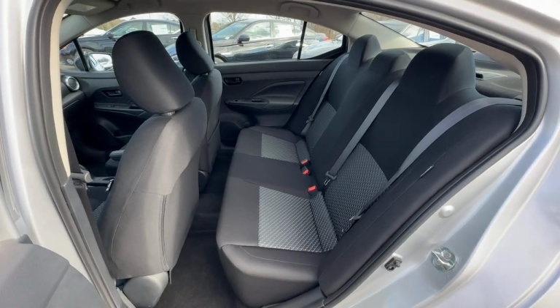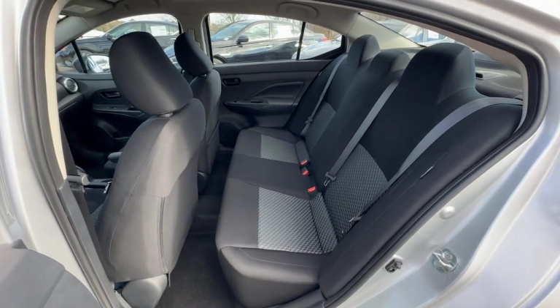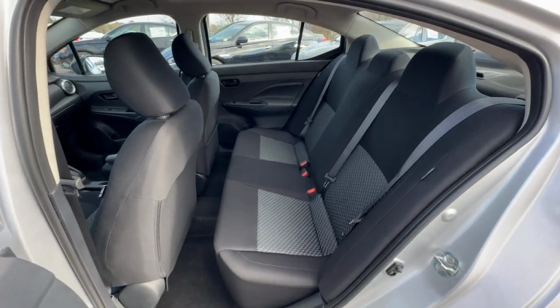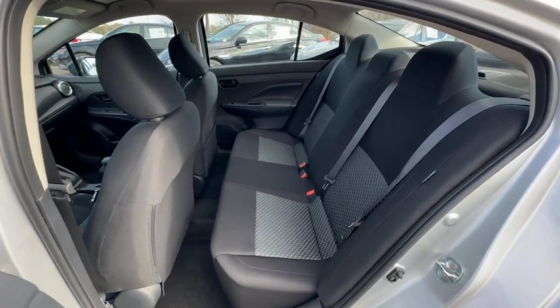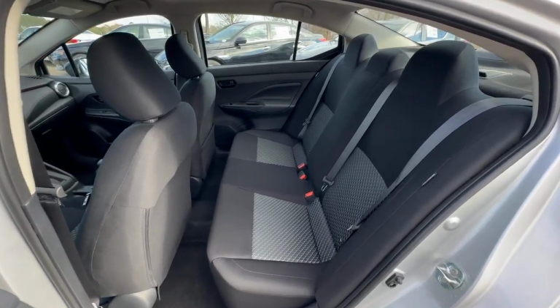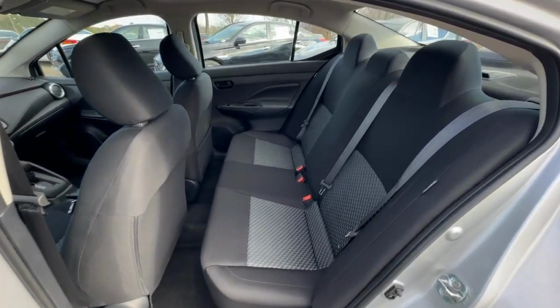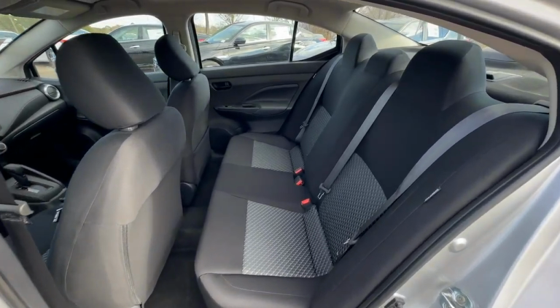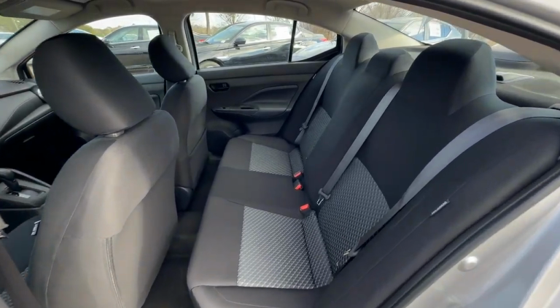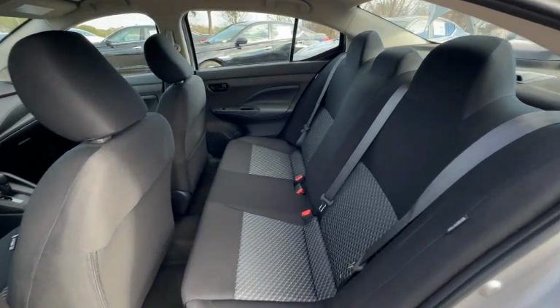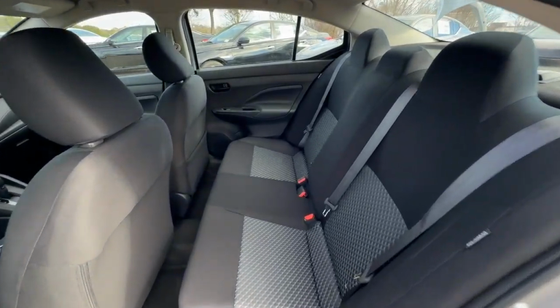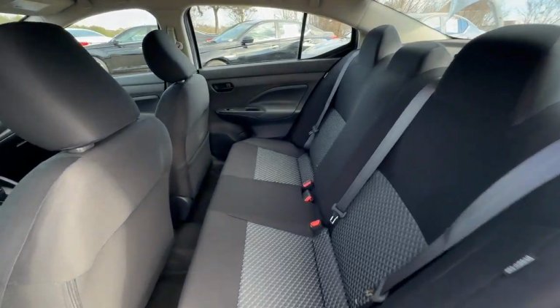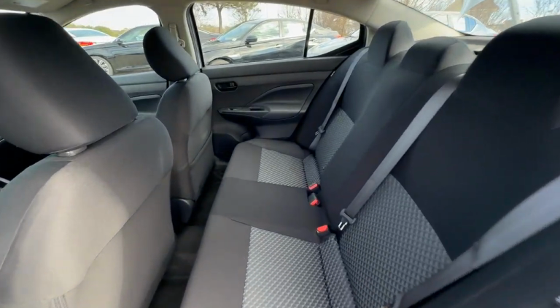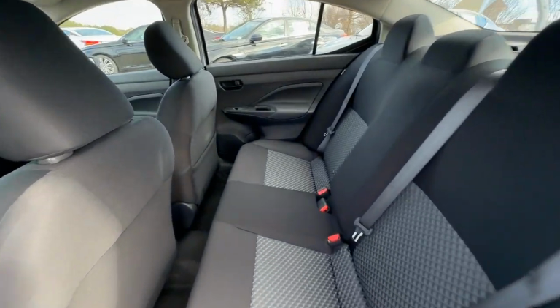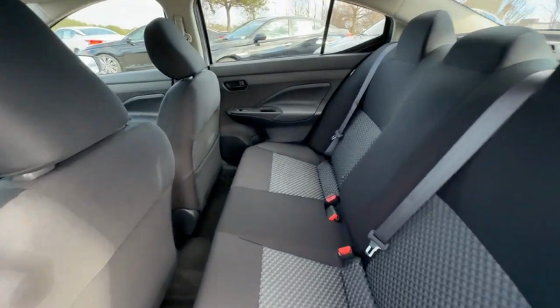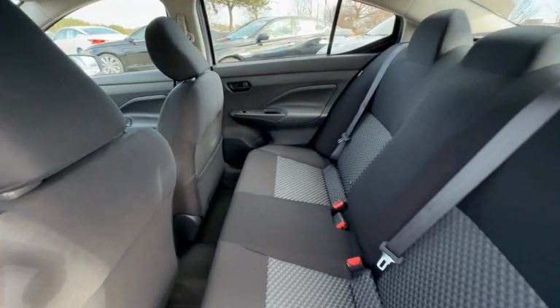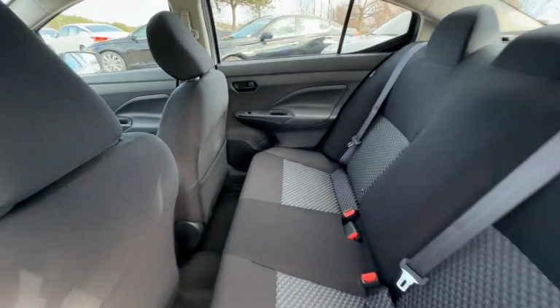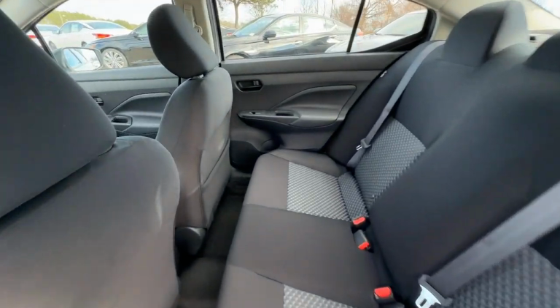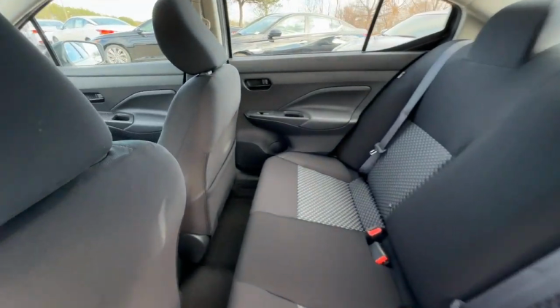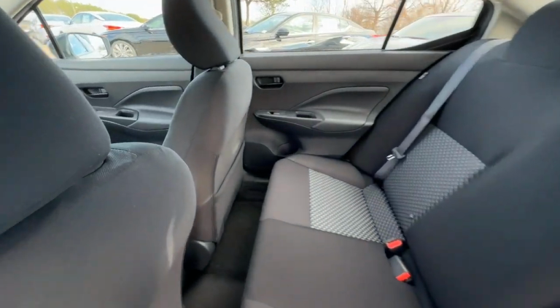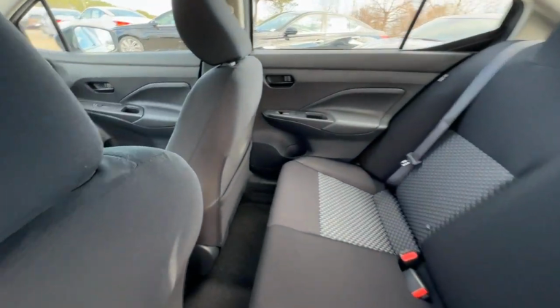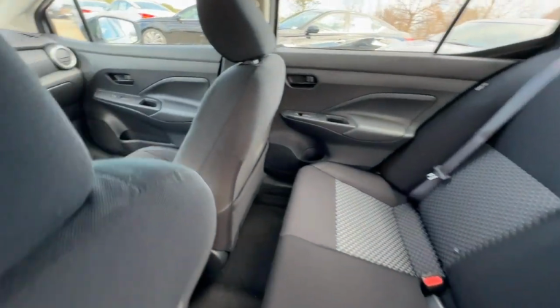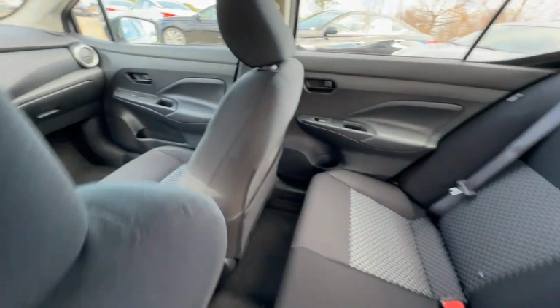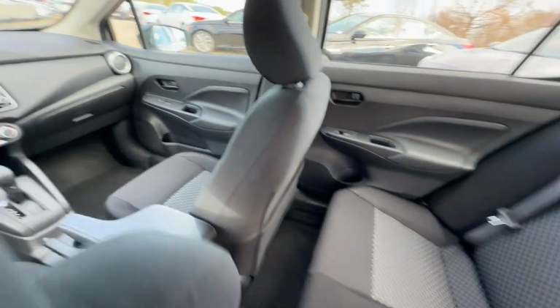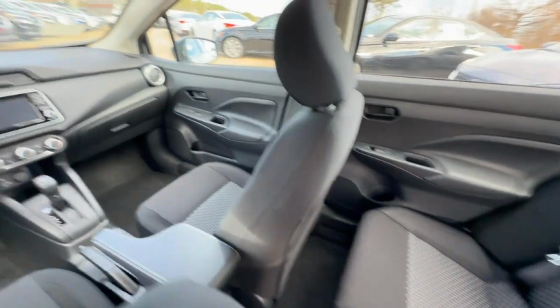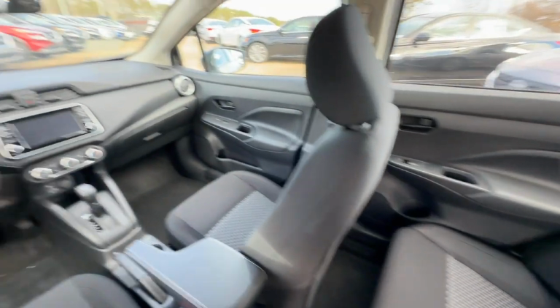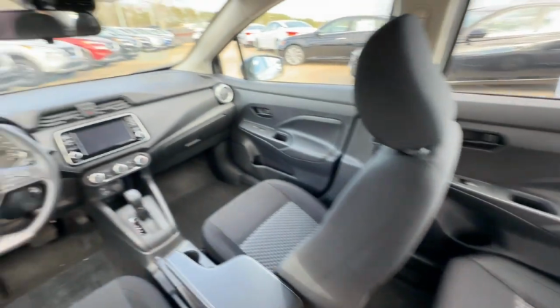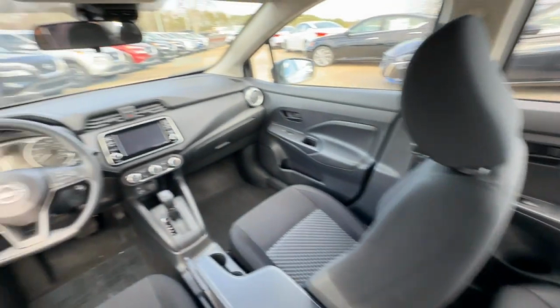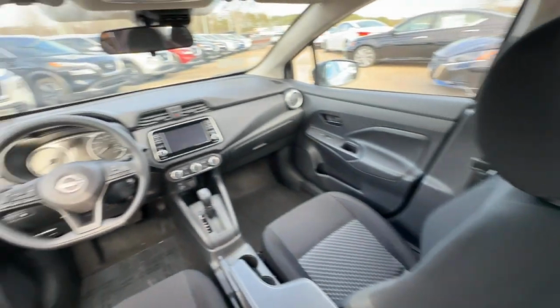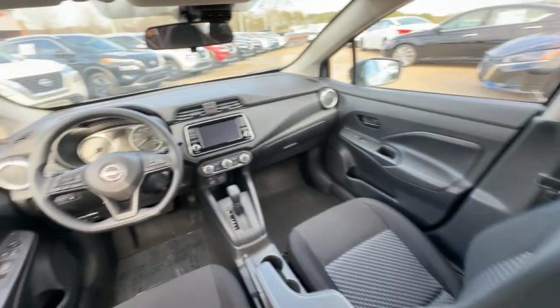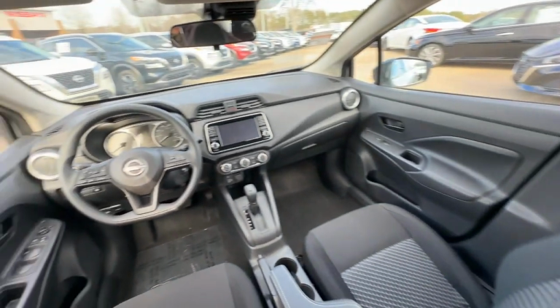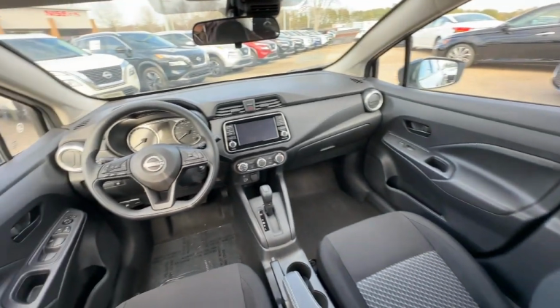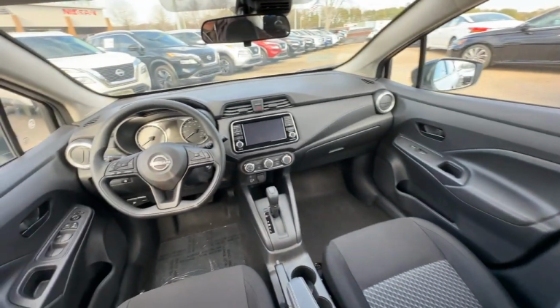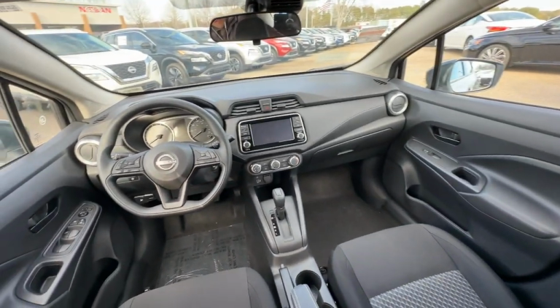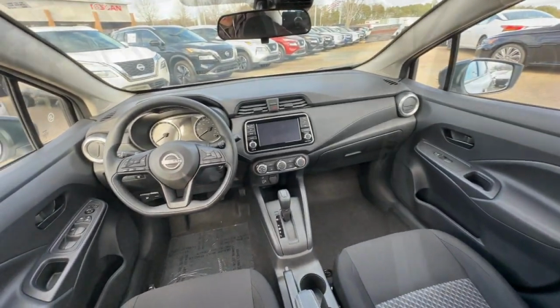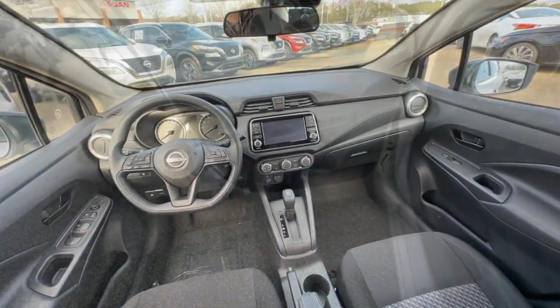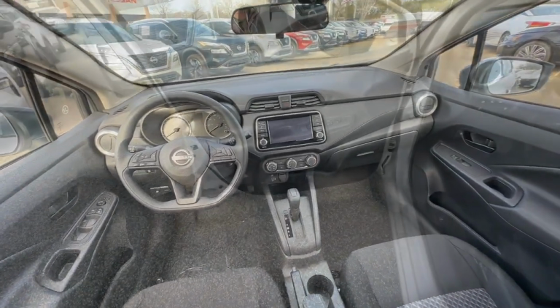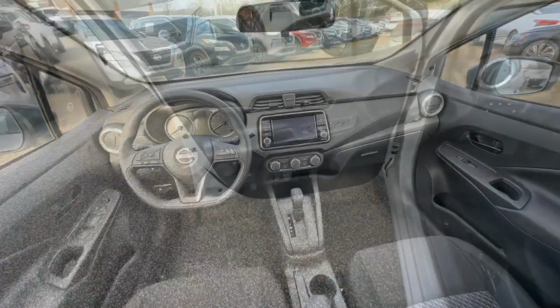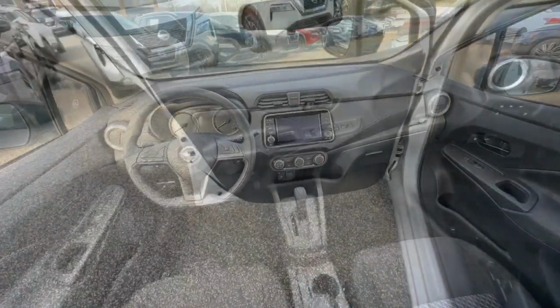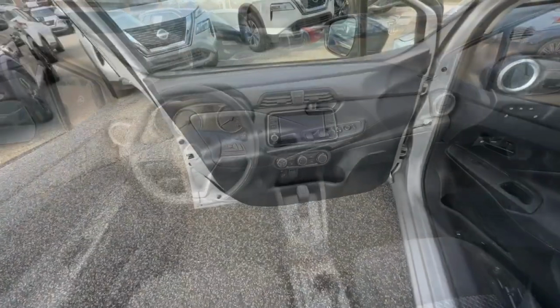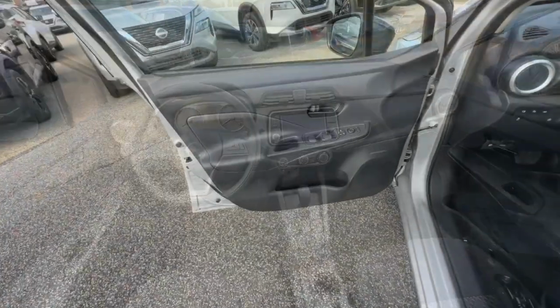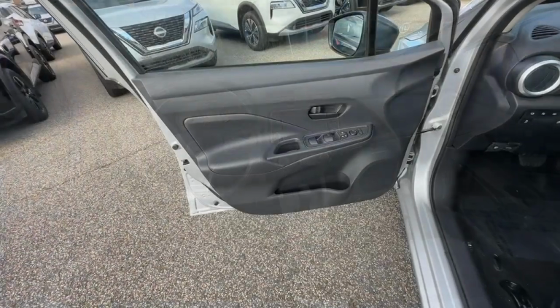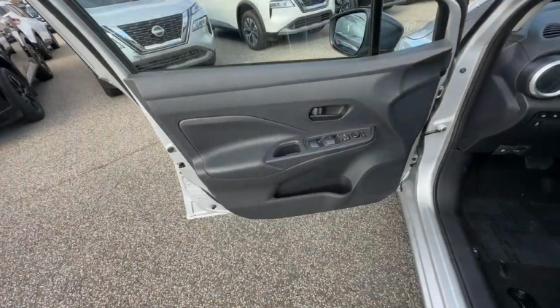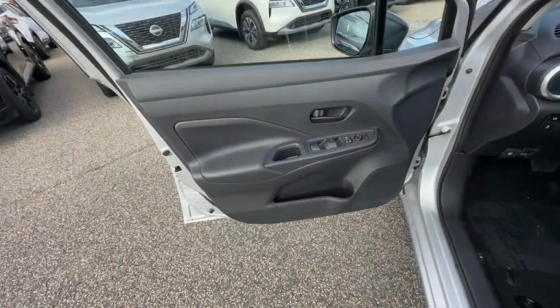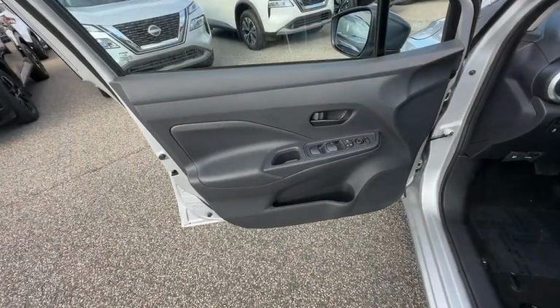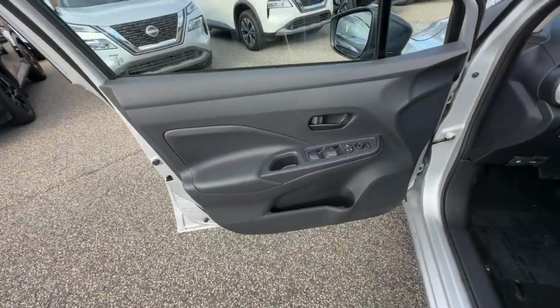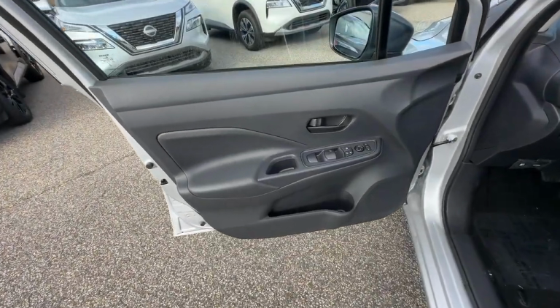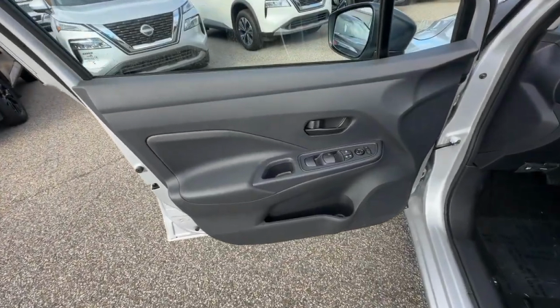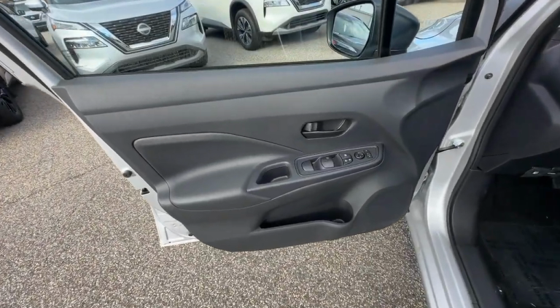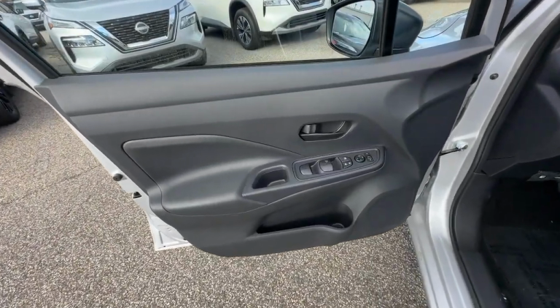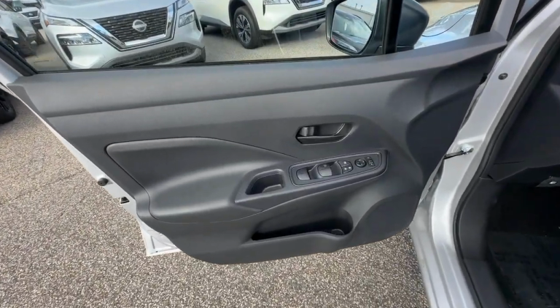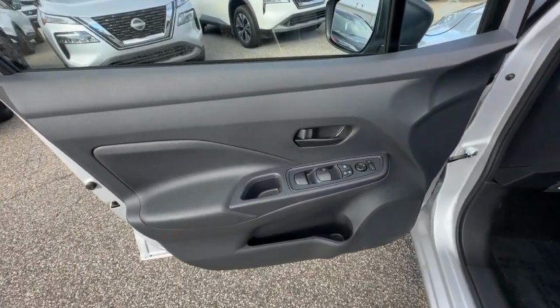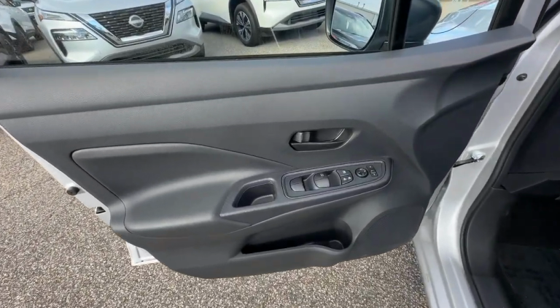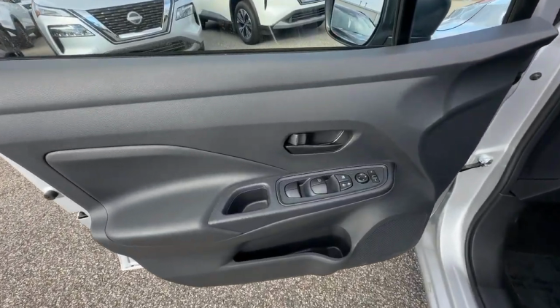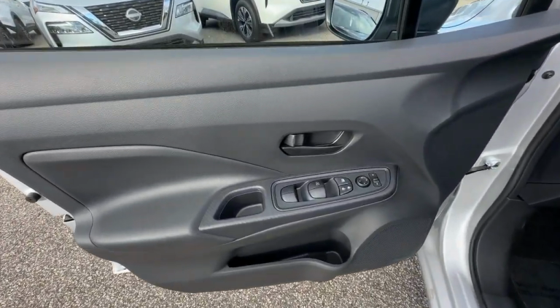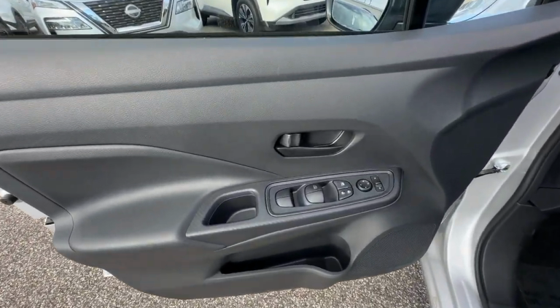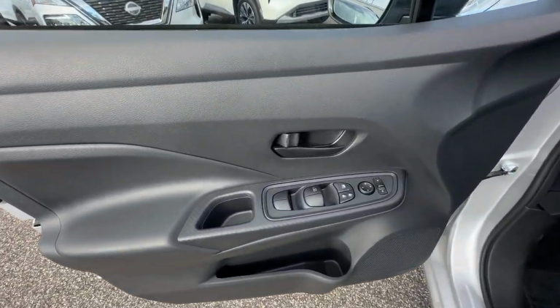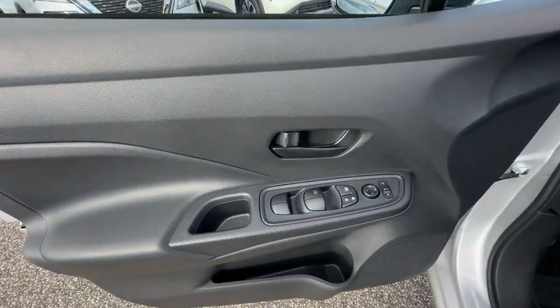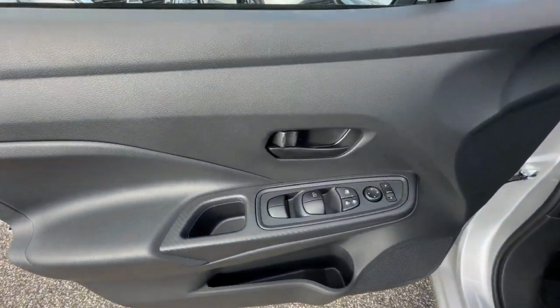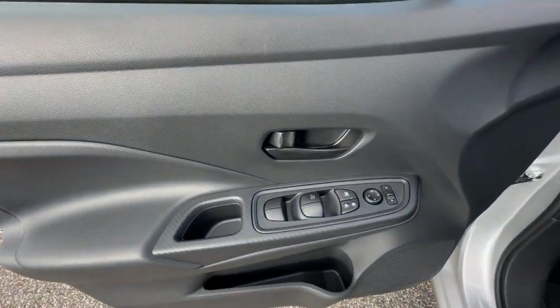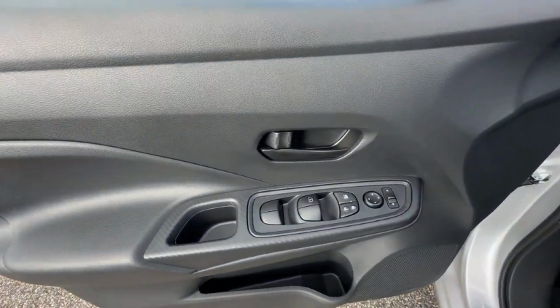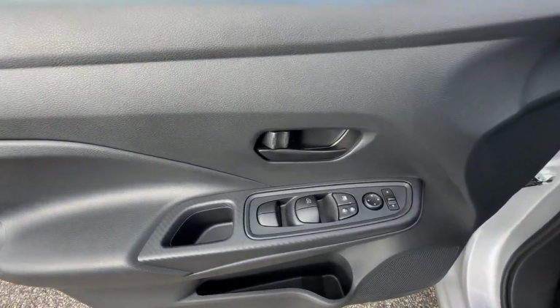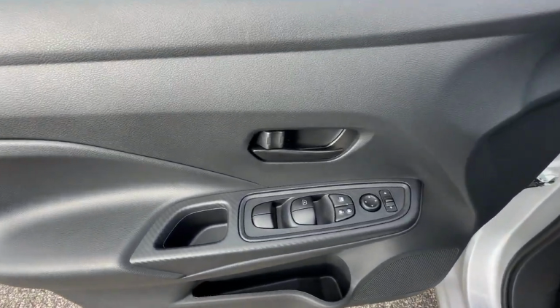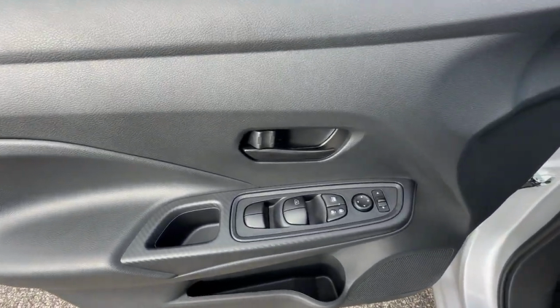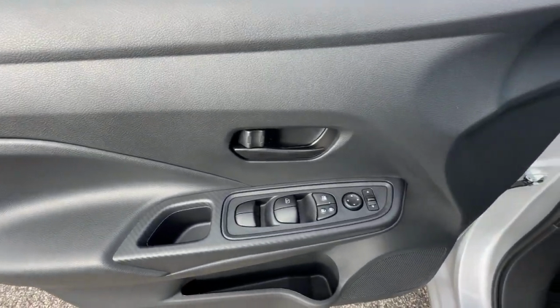Floor mats, passenger vanity mirror, tire pressure monitoring system, adjustable steering wheel, and automatic headlights.